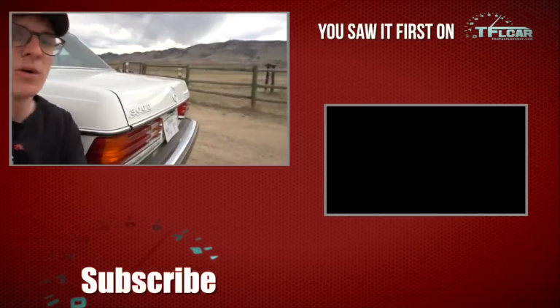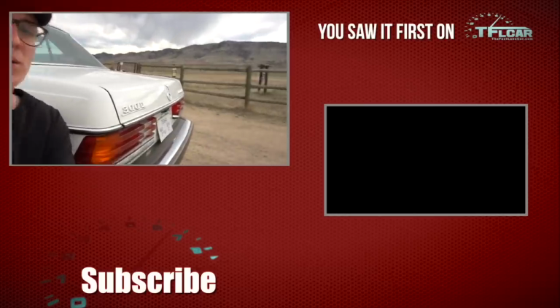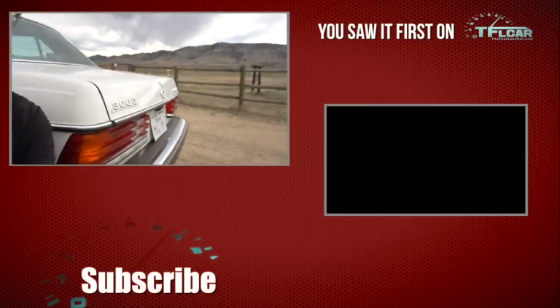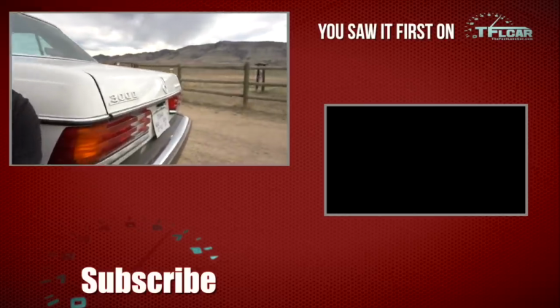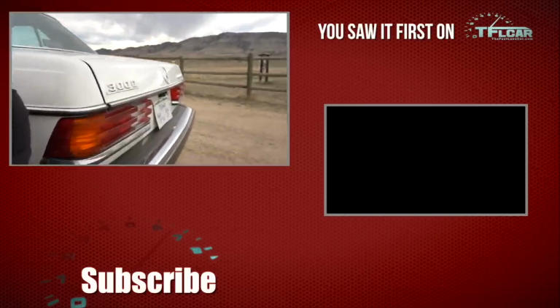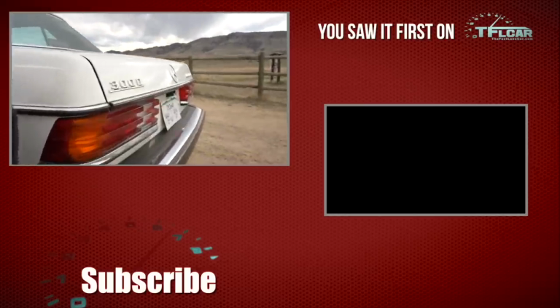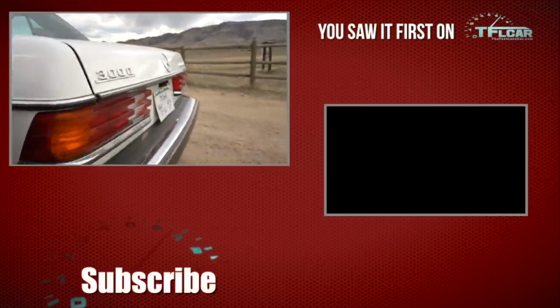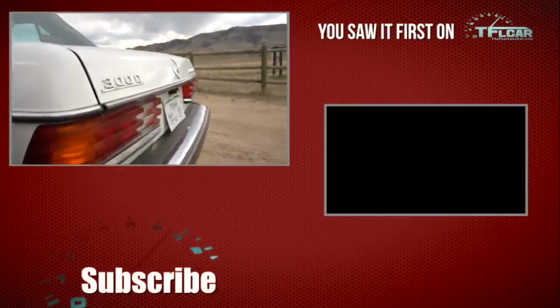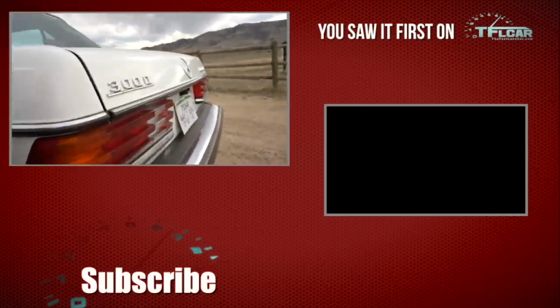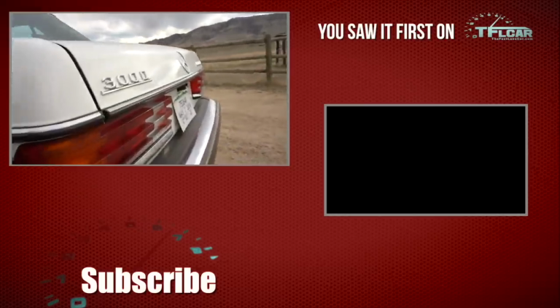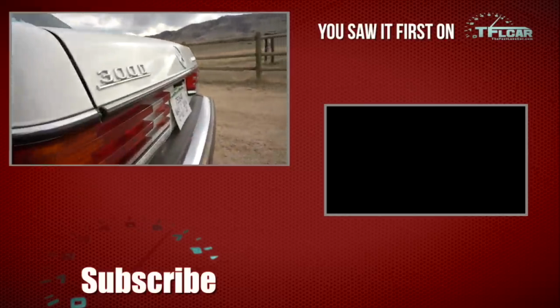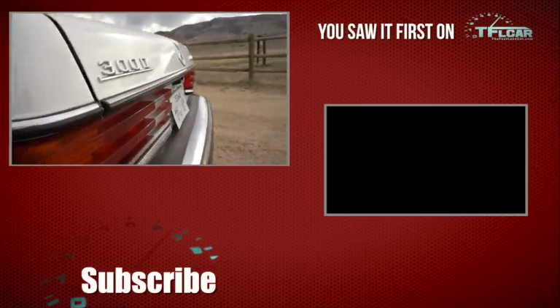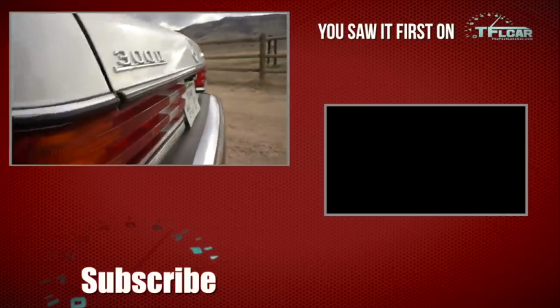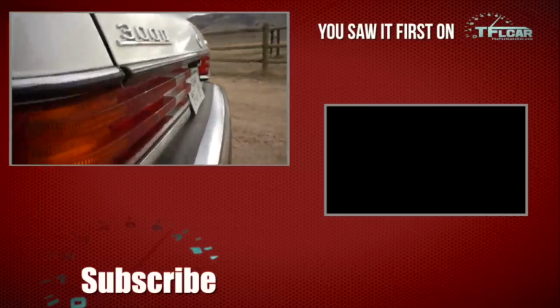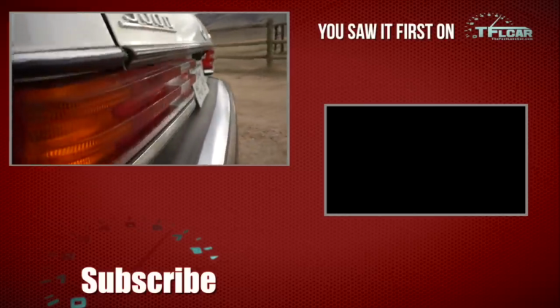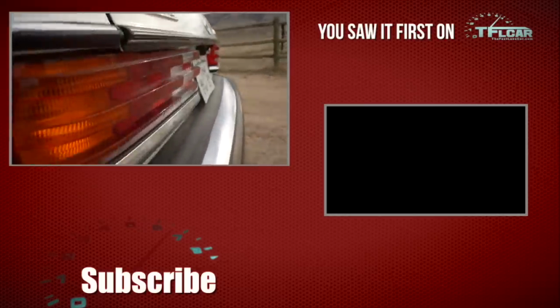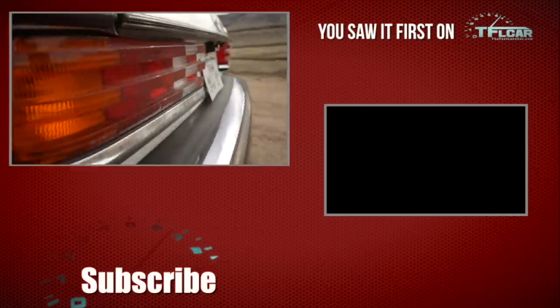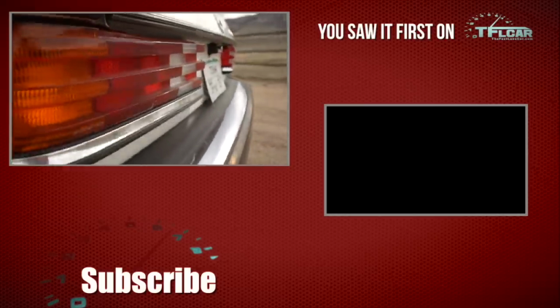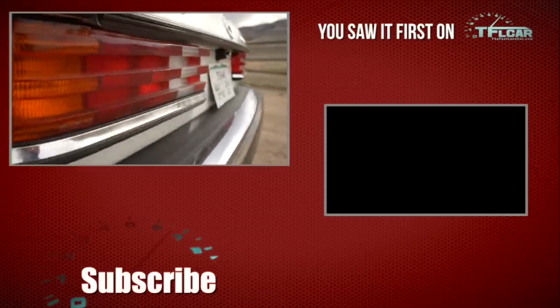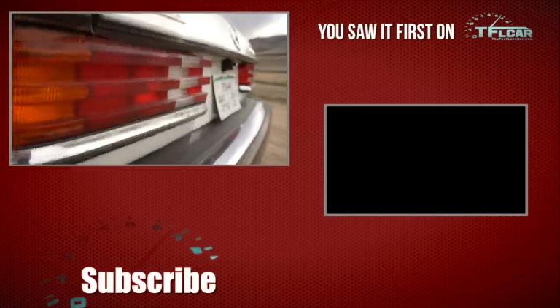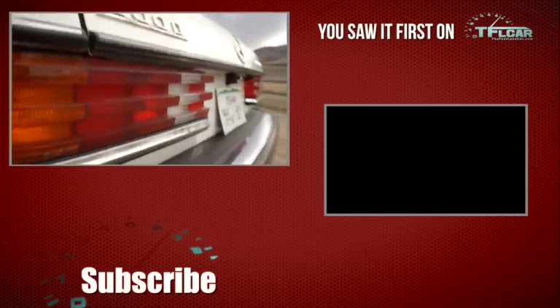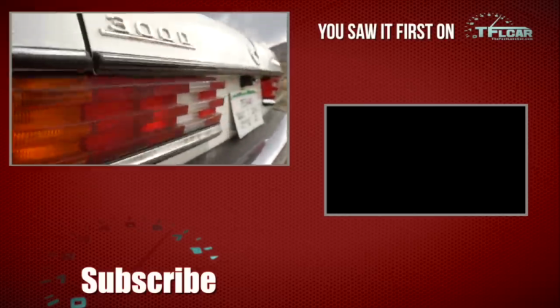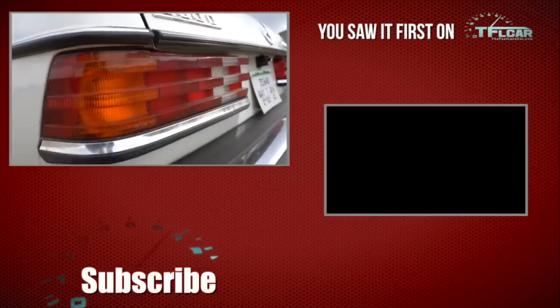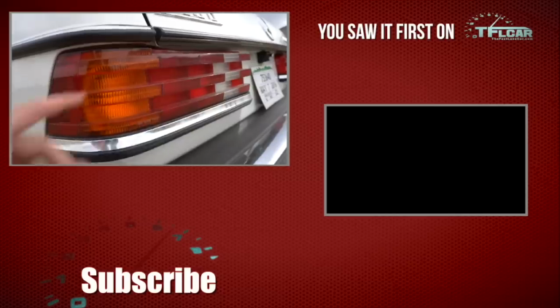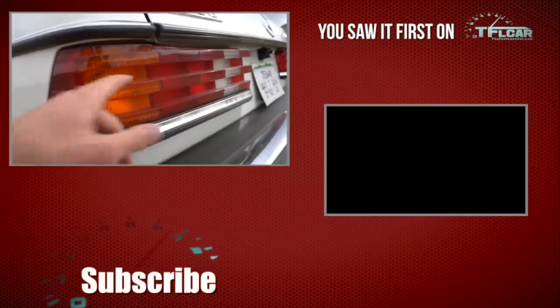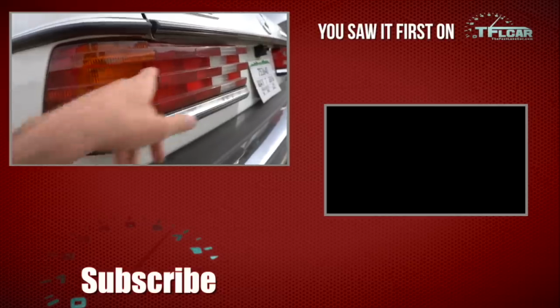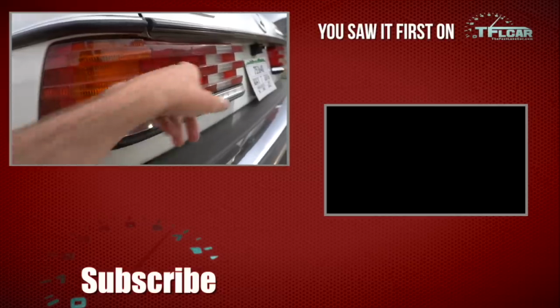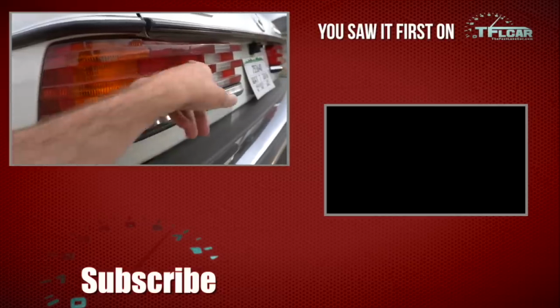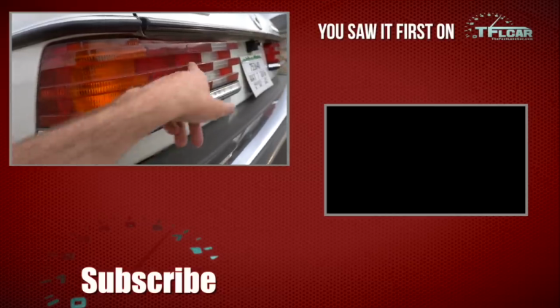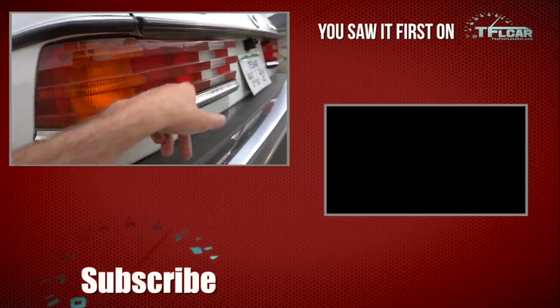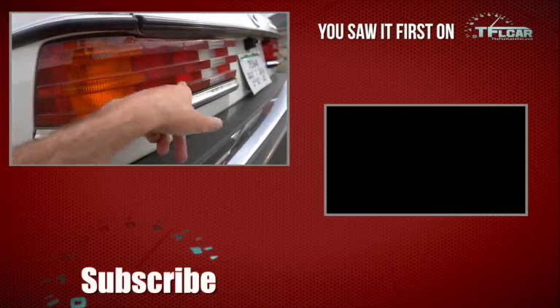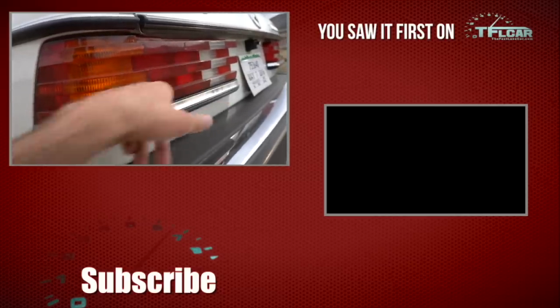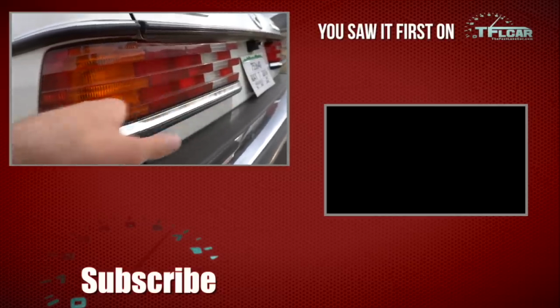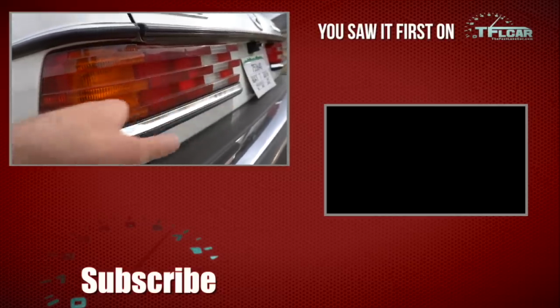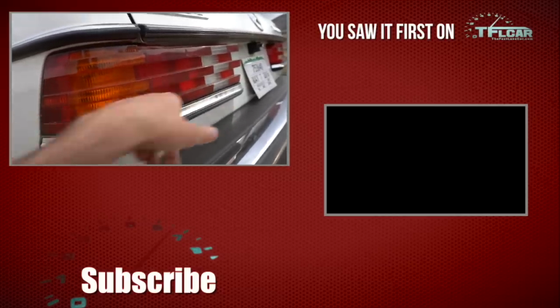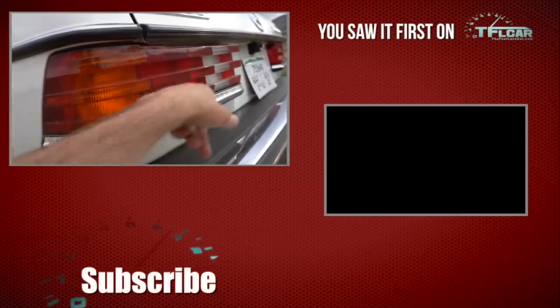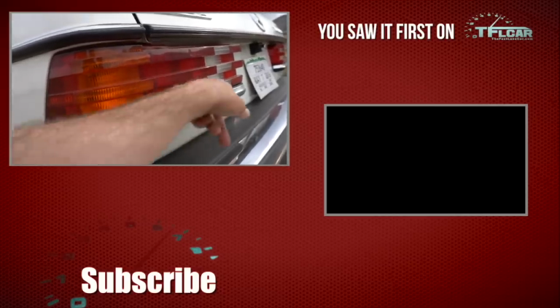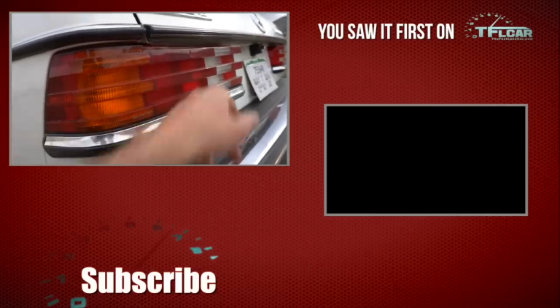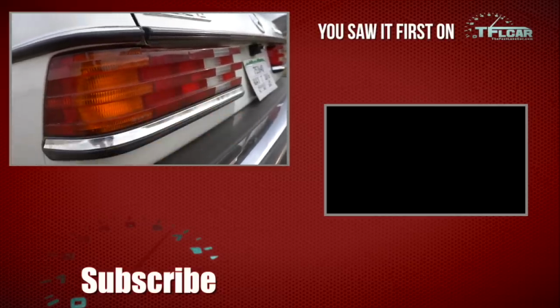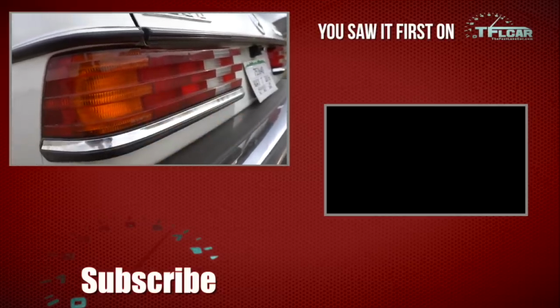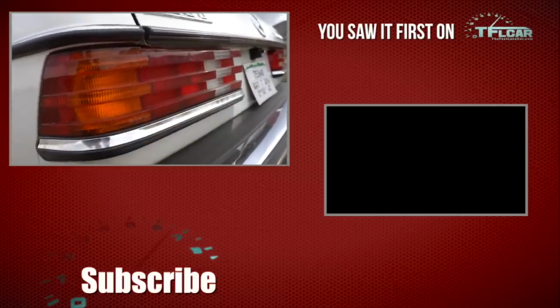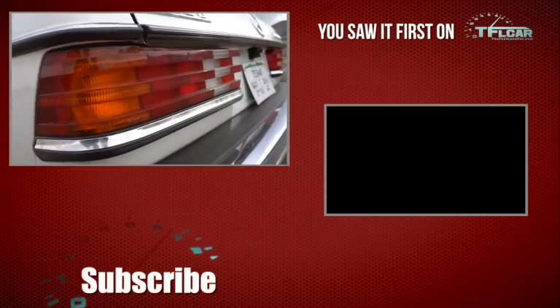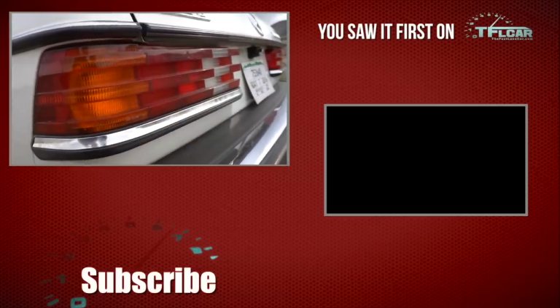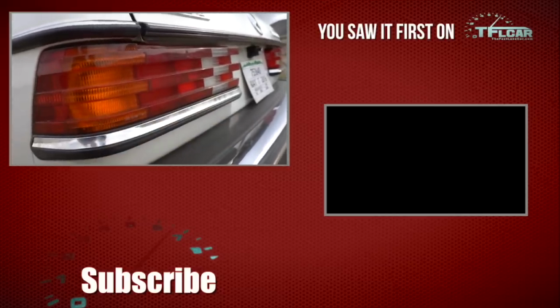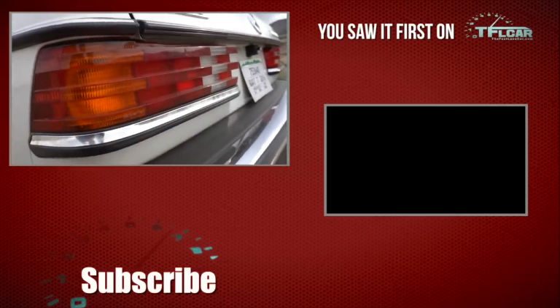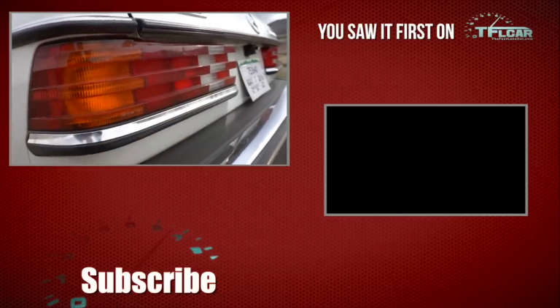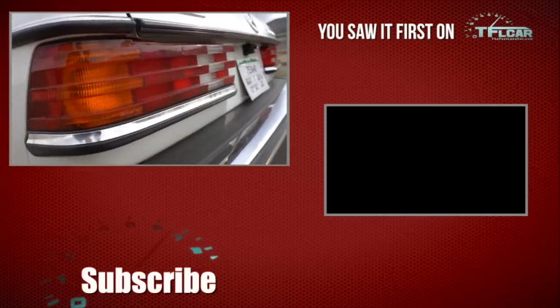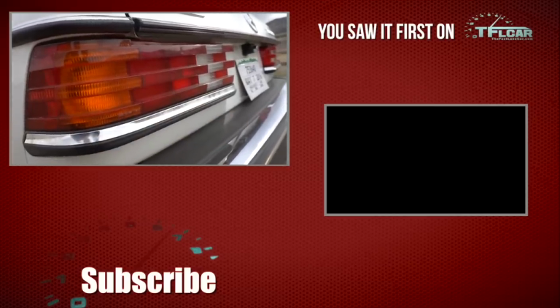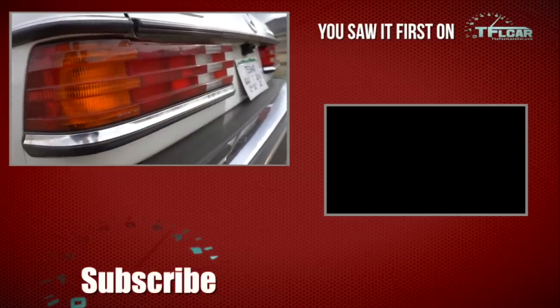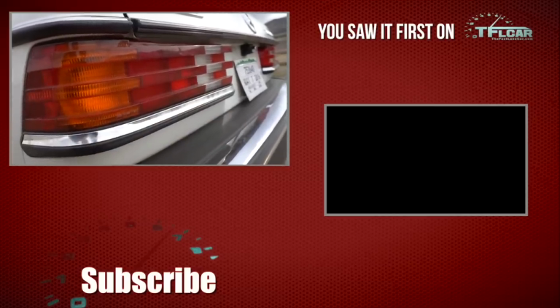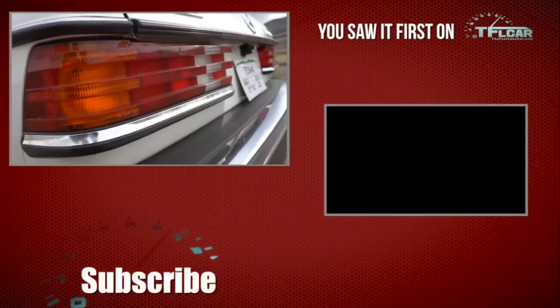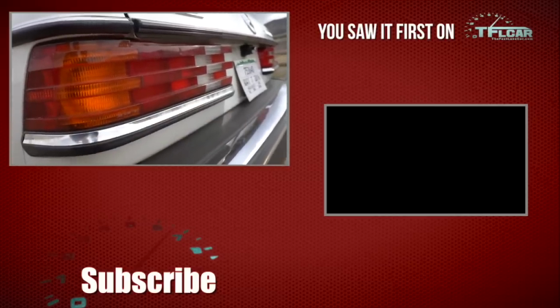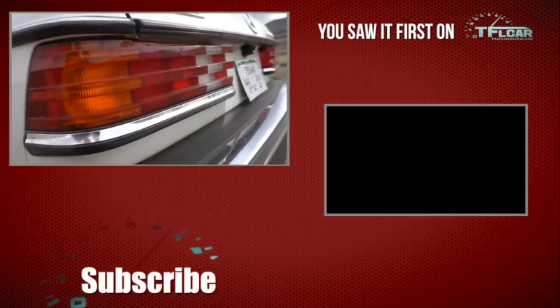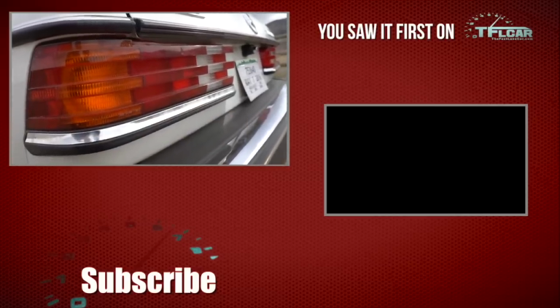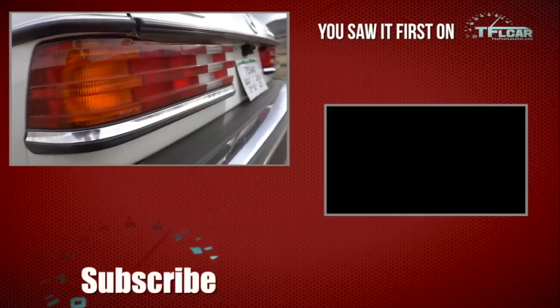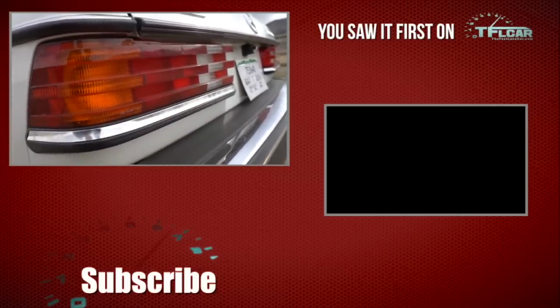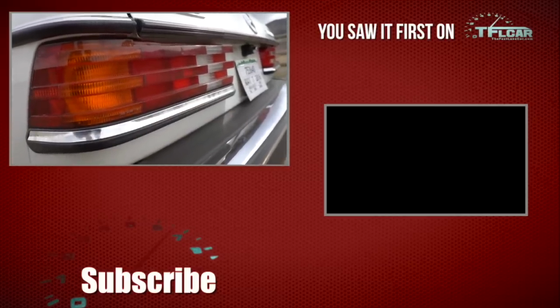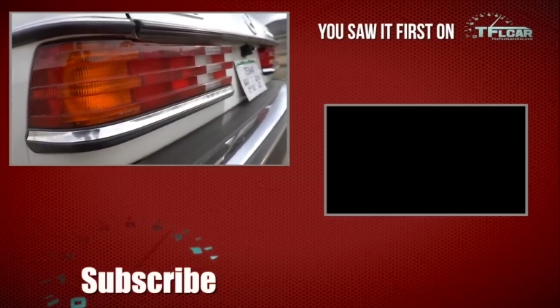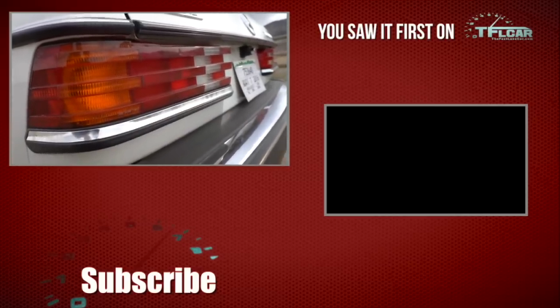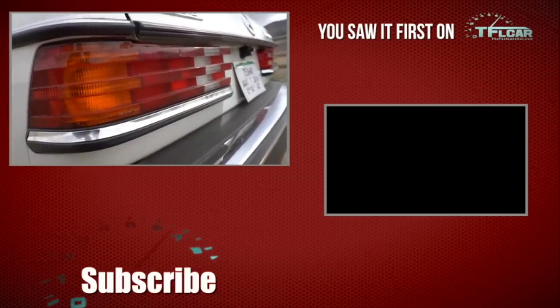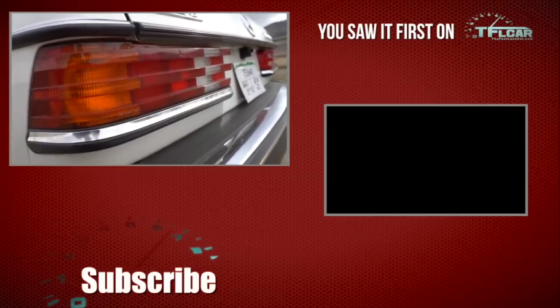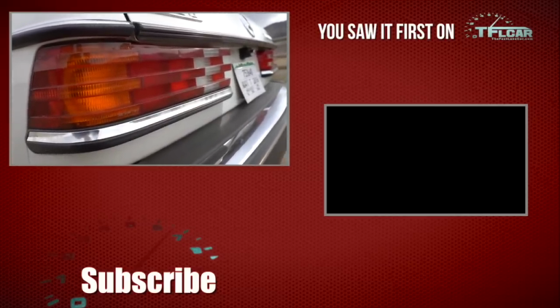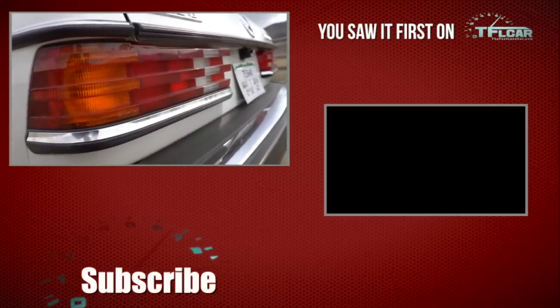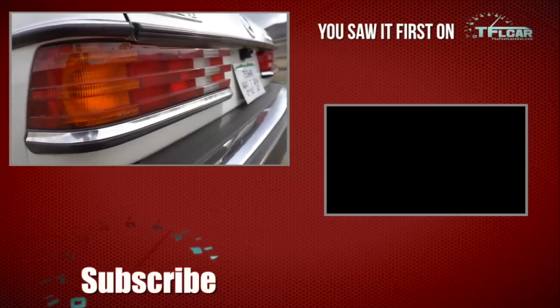Now there are about a hundred million cool things I want to show you about this old Mercedes, but as an introduction video I don't want to do that right now — we'll get into that in future episodes. But one cool thing as a teaser: these tail lights. They're ribbed, and the reason is that in theory you're supposed to be able to see them even when they're dirty.